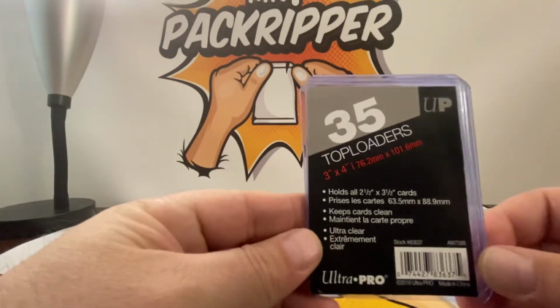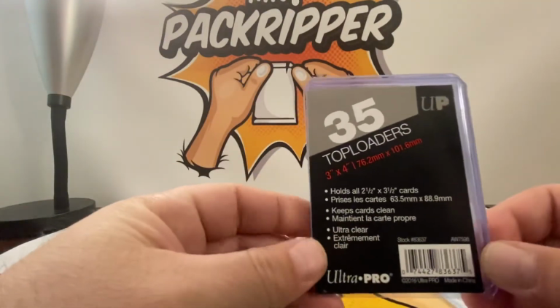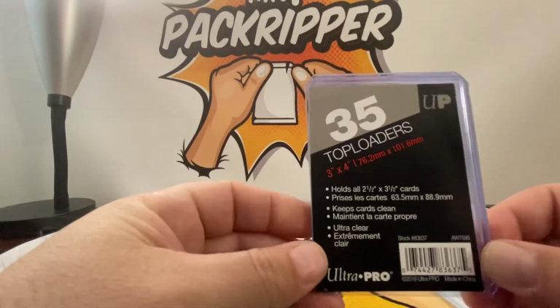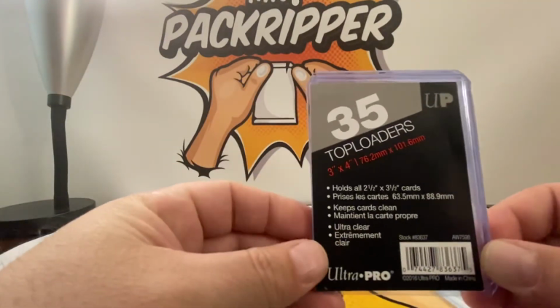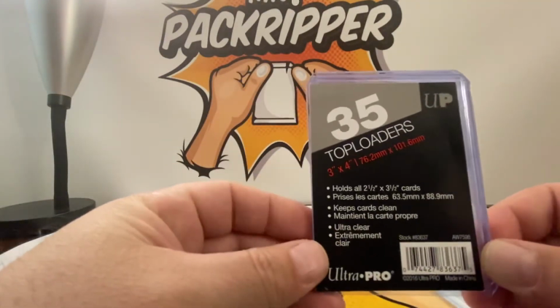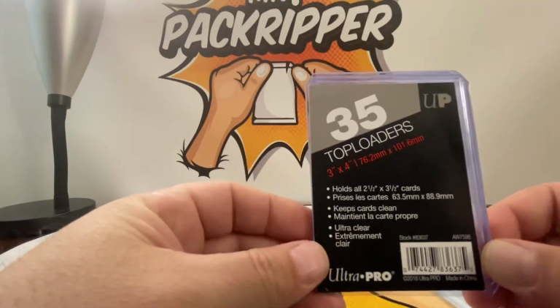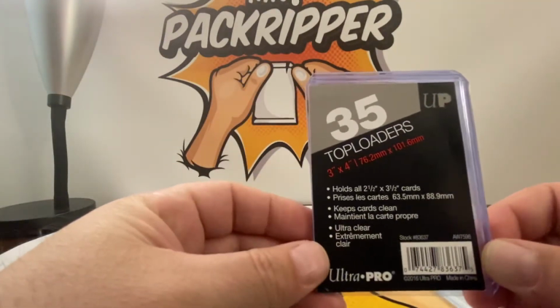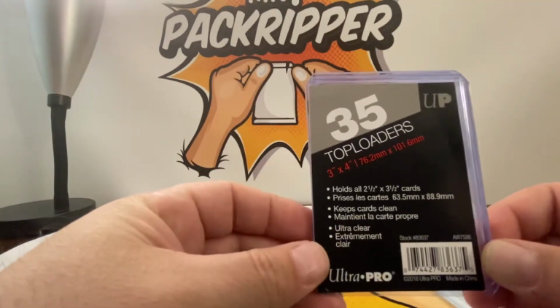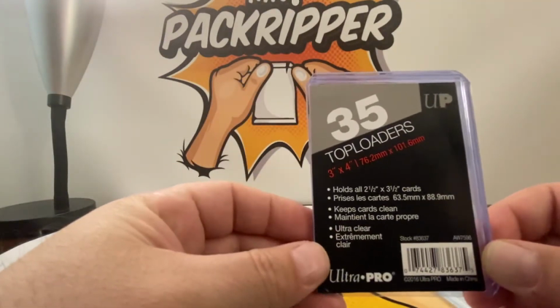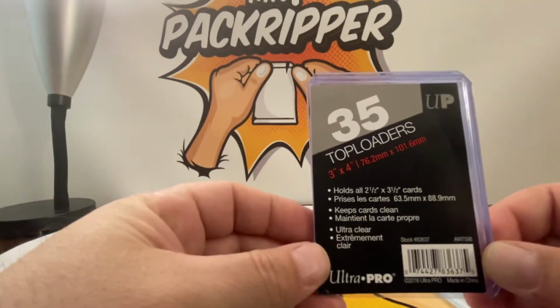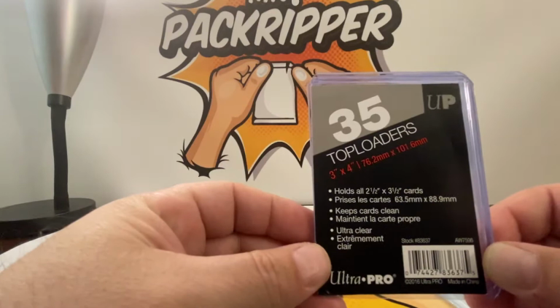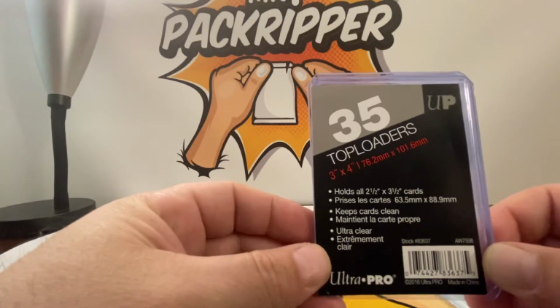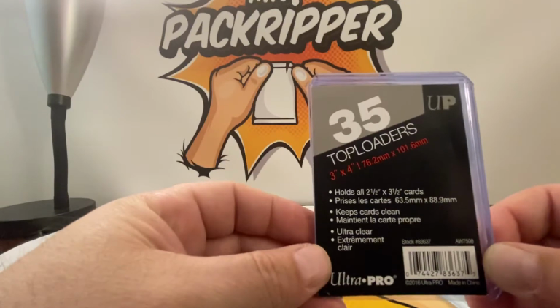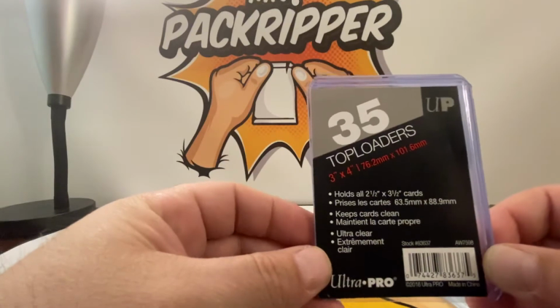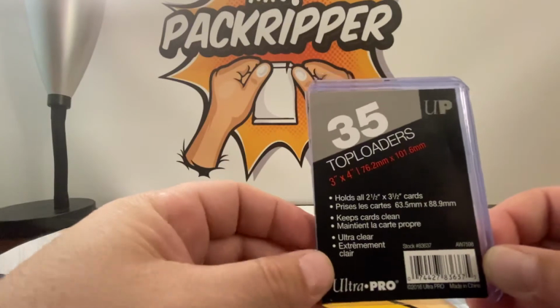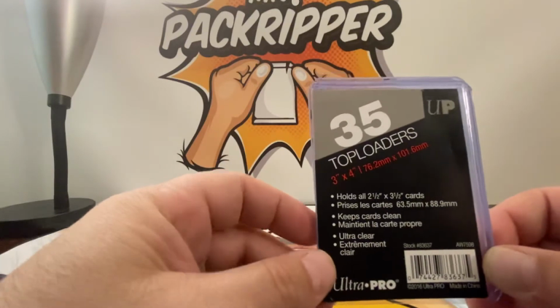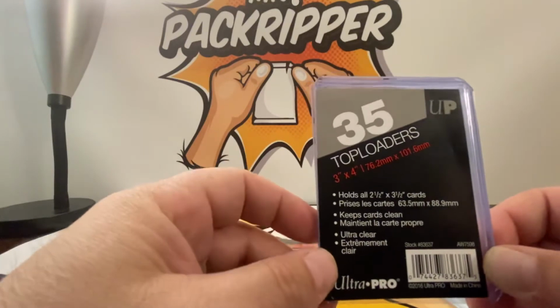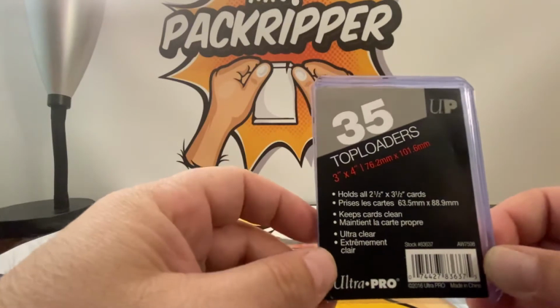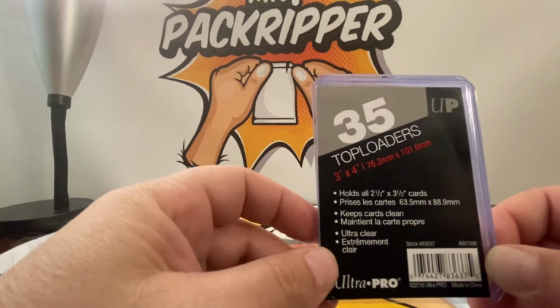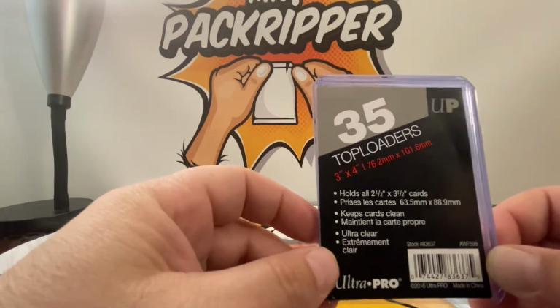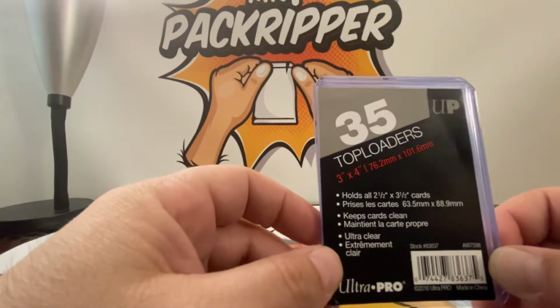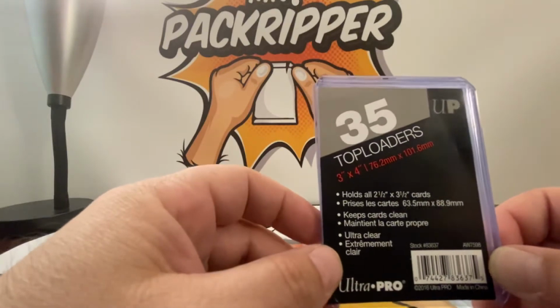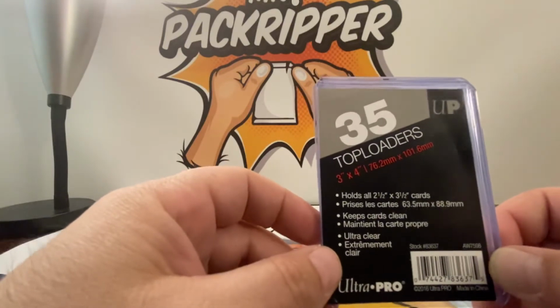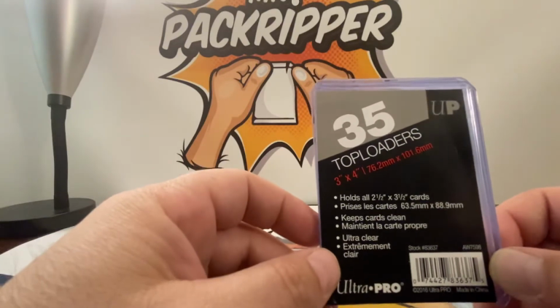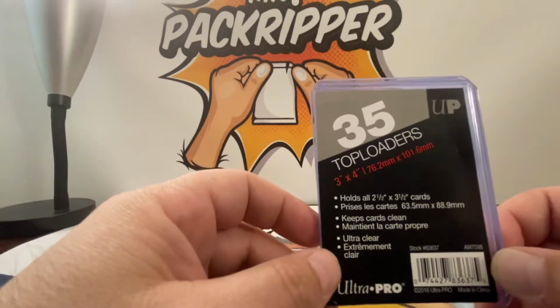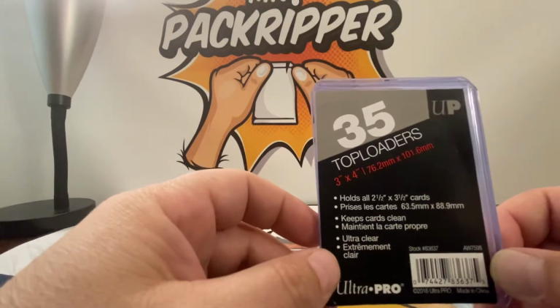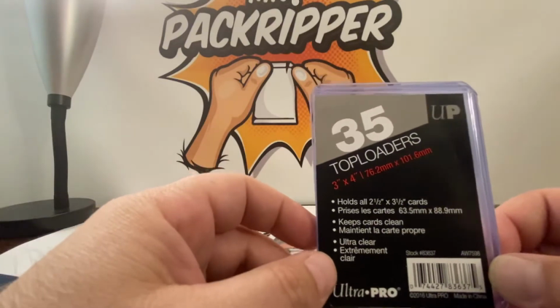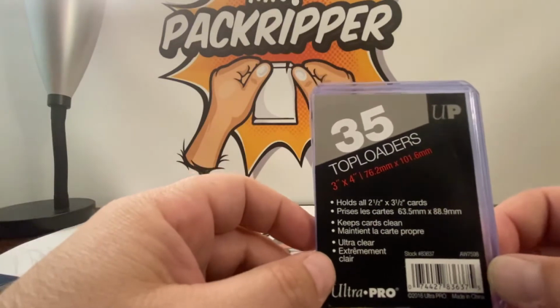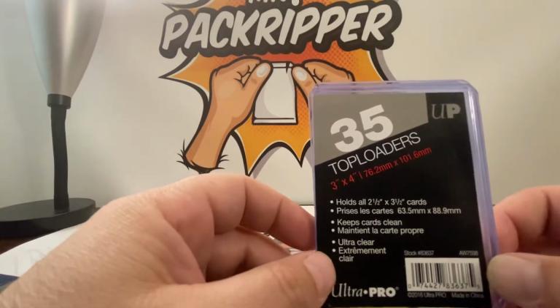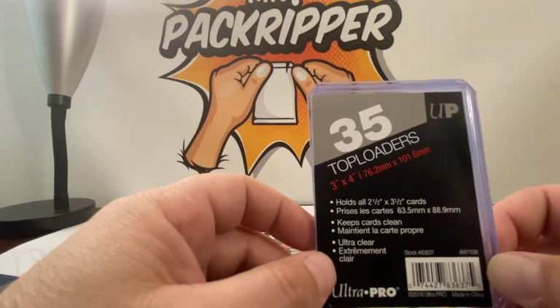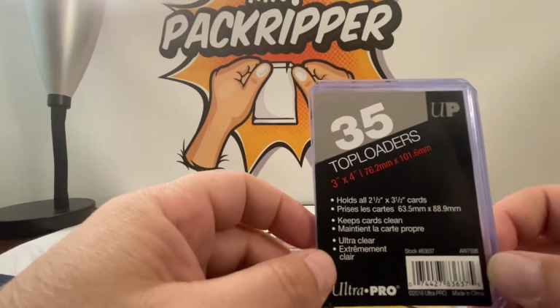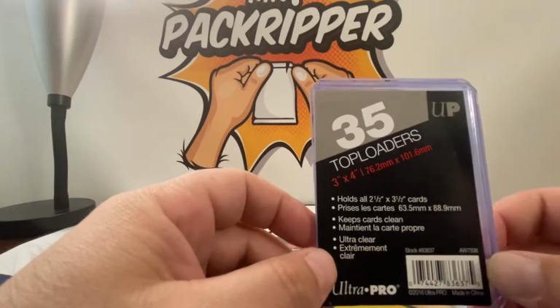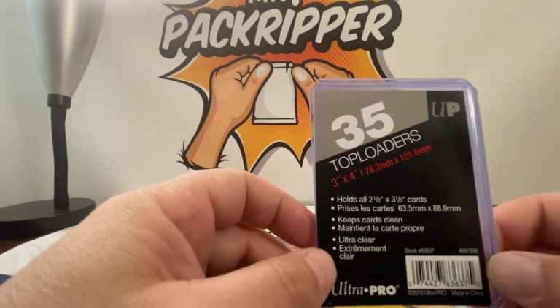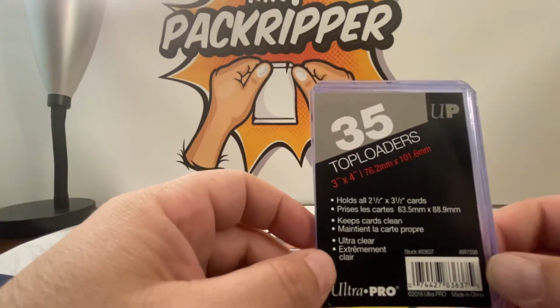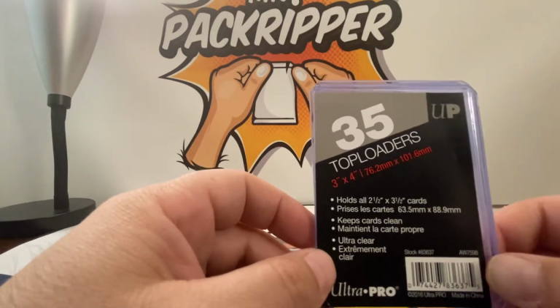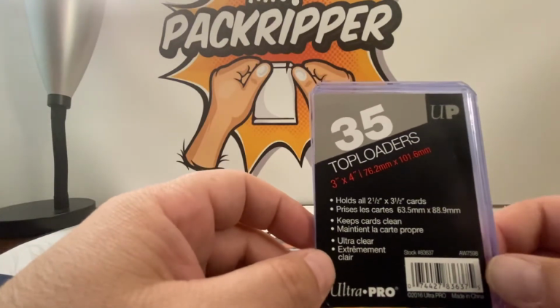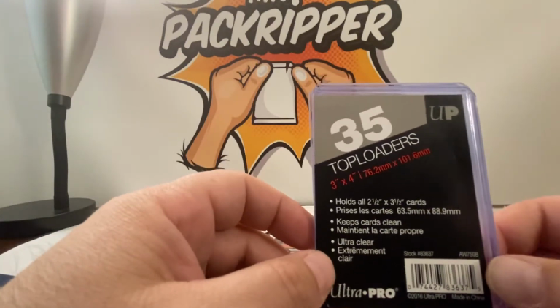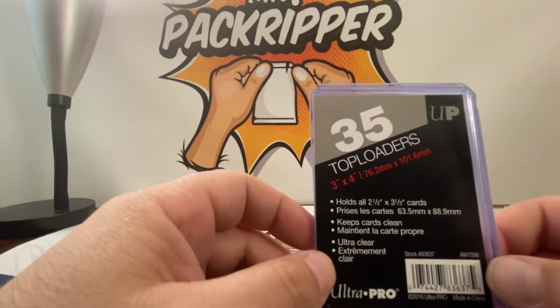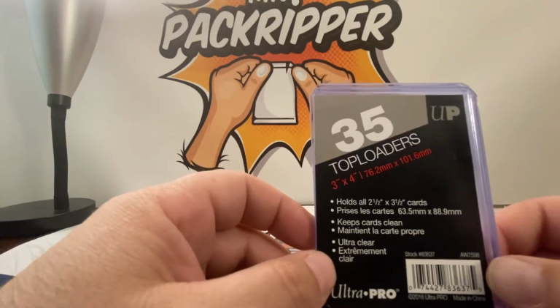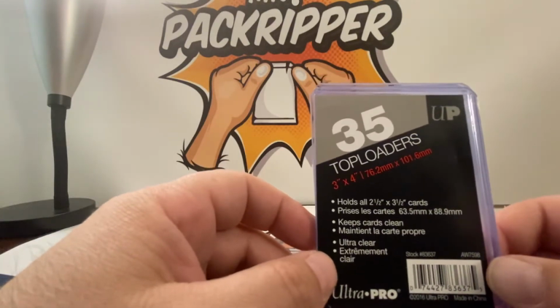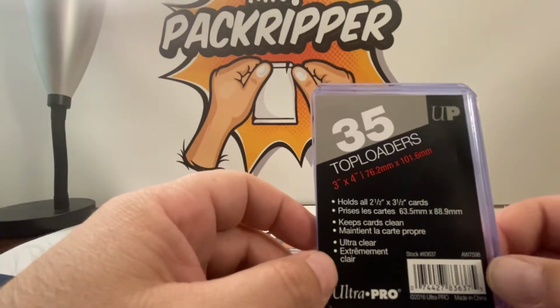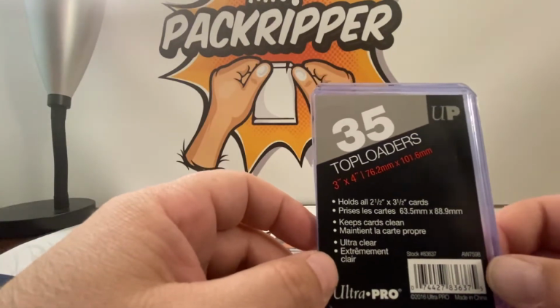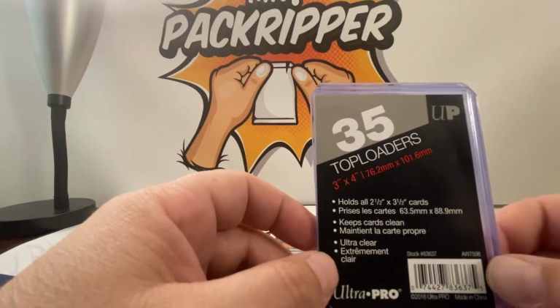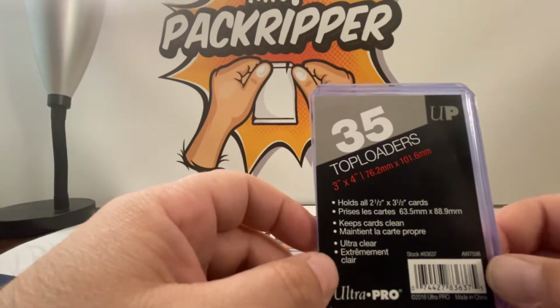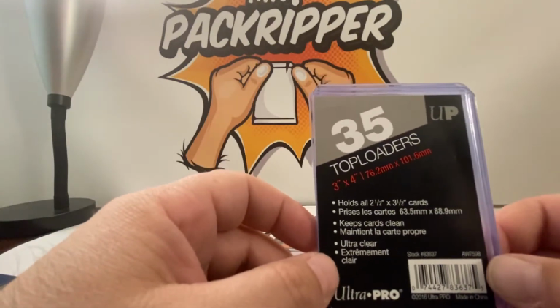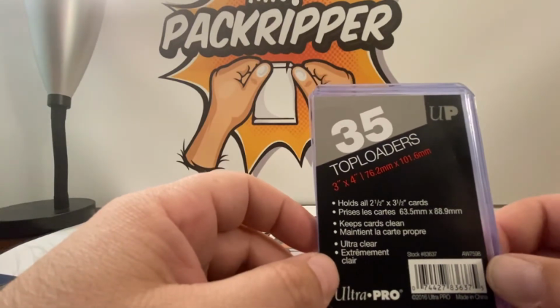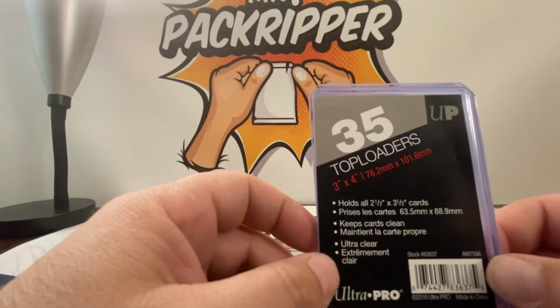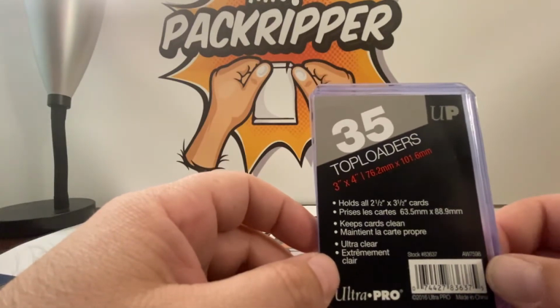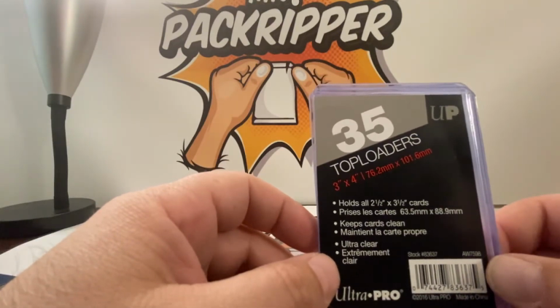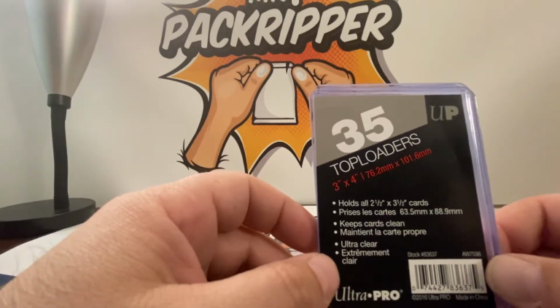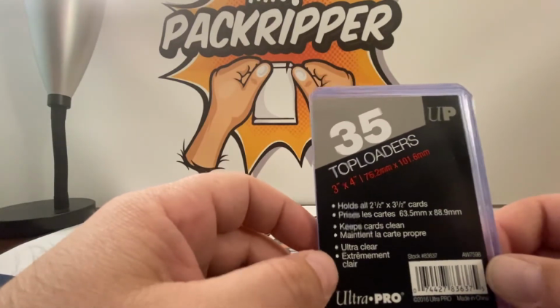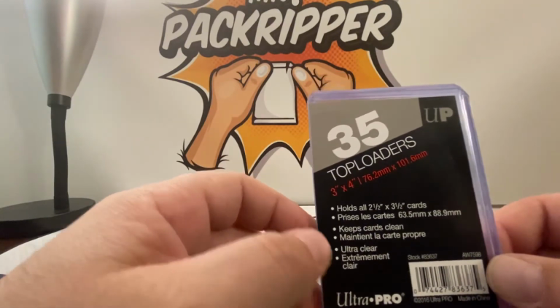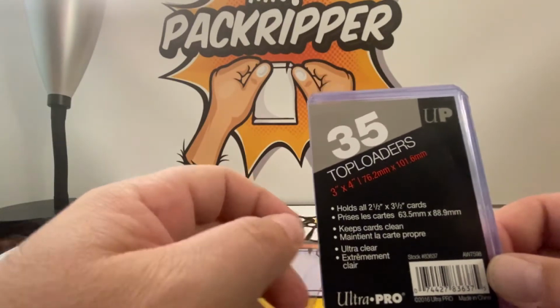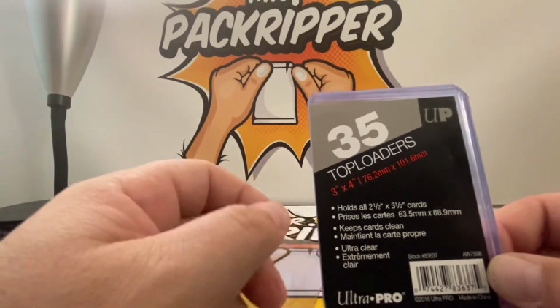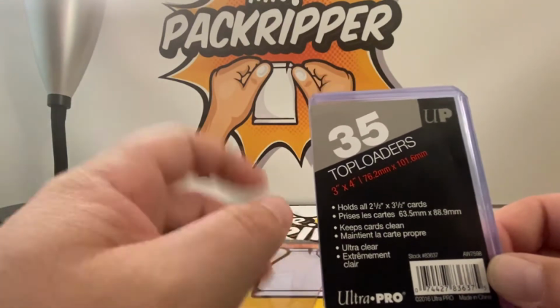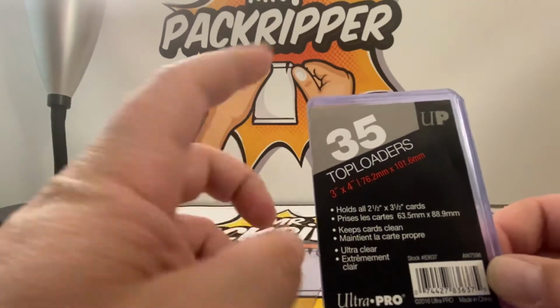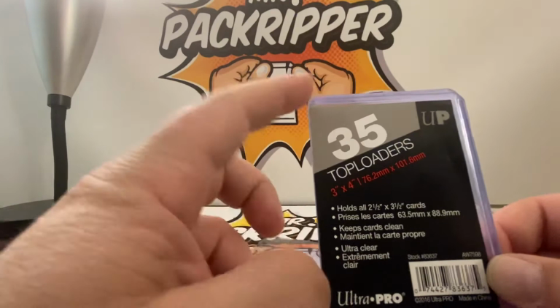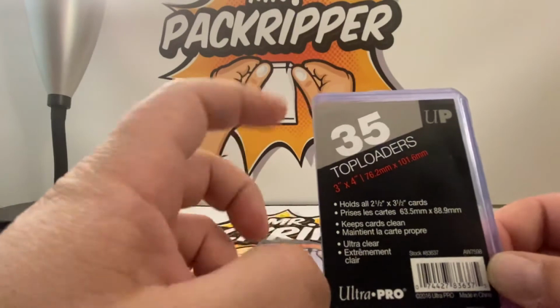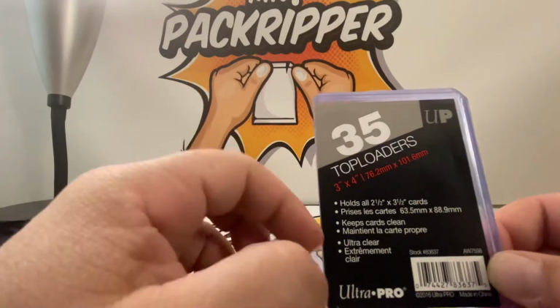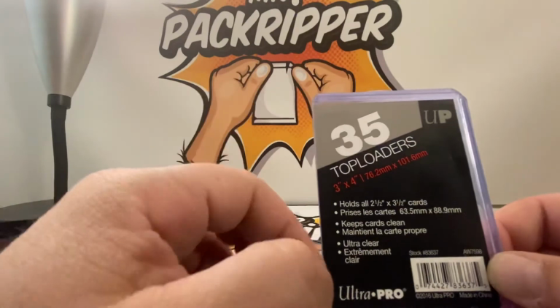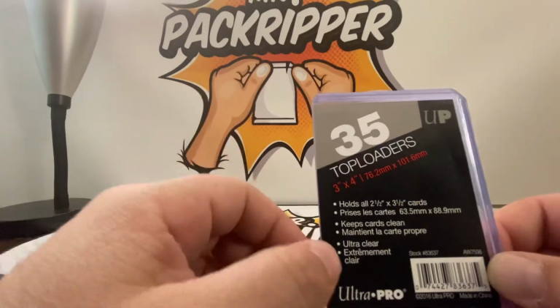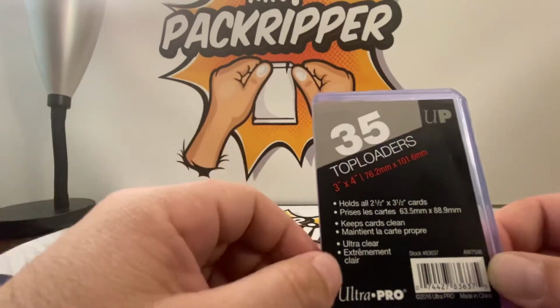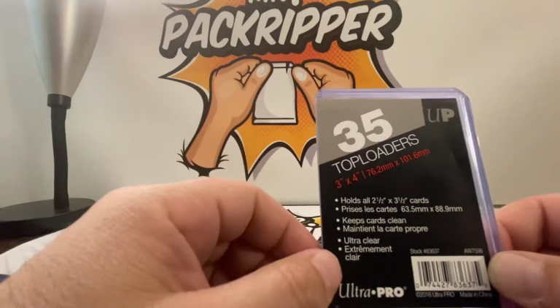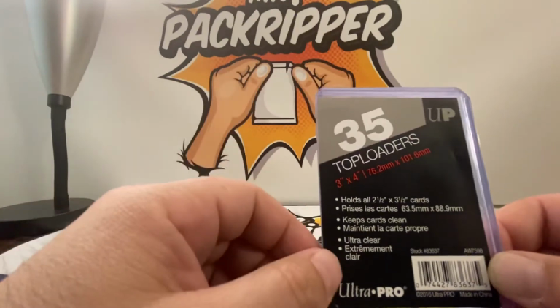Just to give you some info on the top loaders — these are Ultra Pro three-by-four inch top loaders, 35 in a pack.